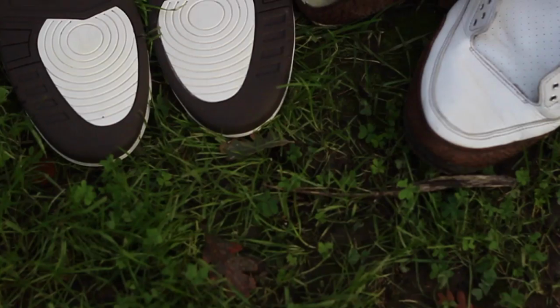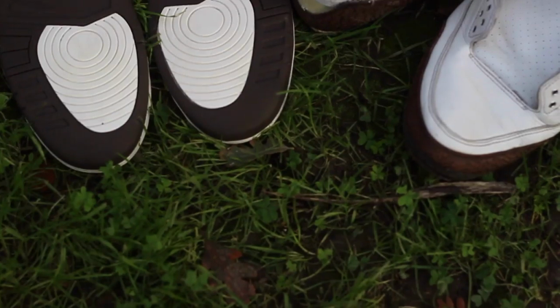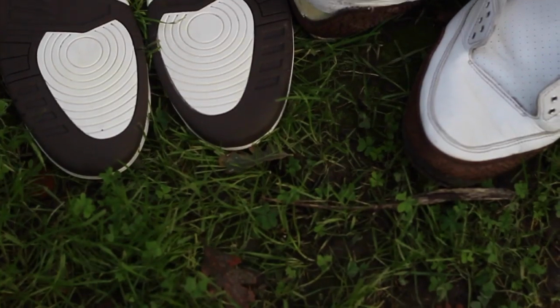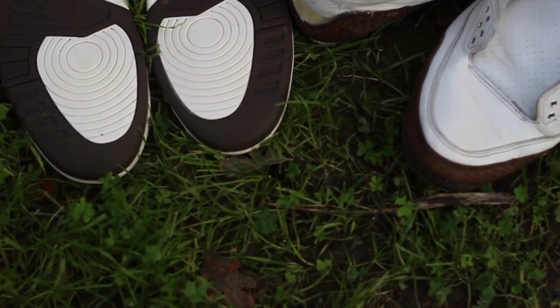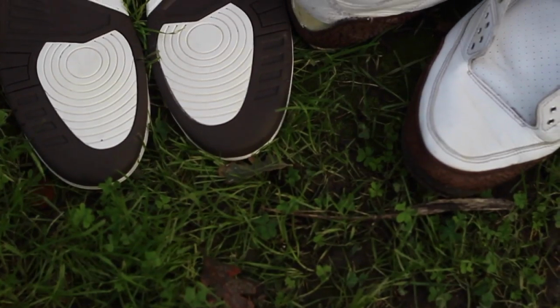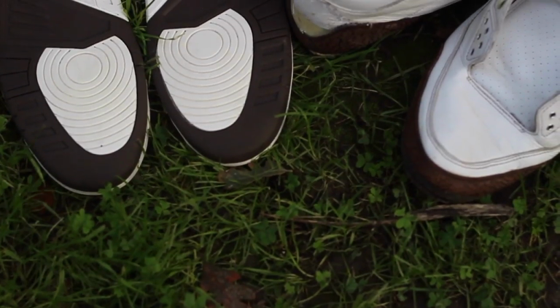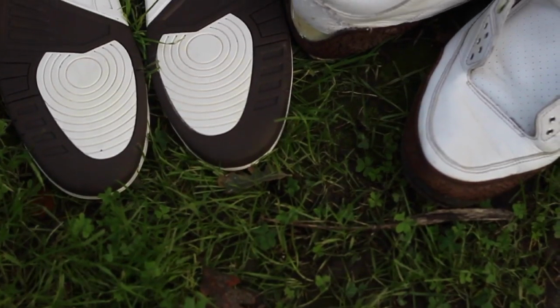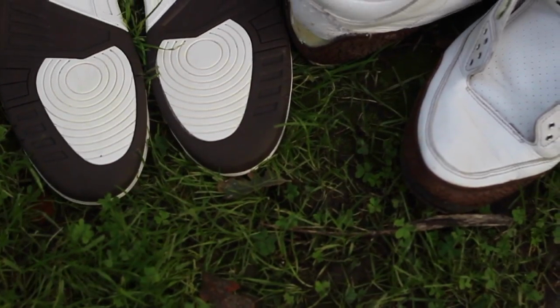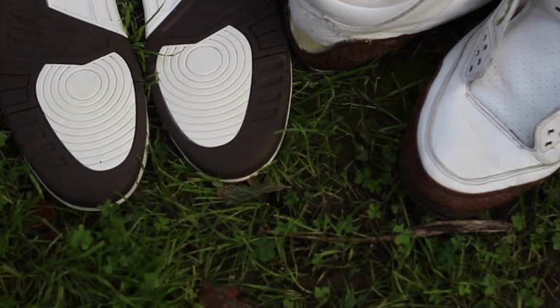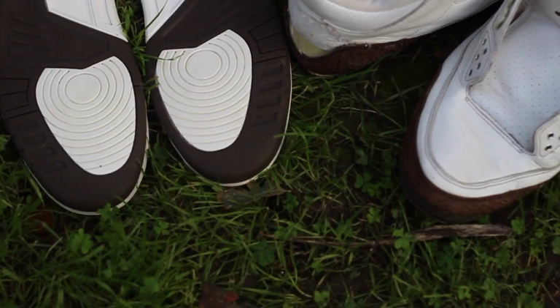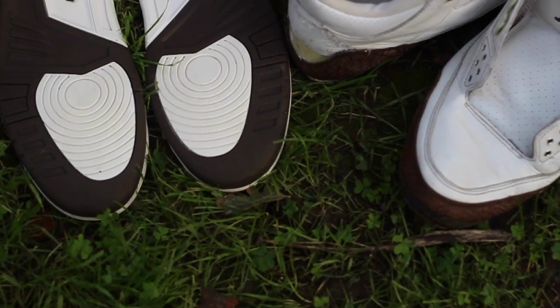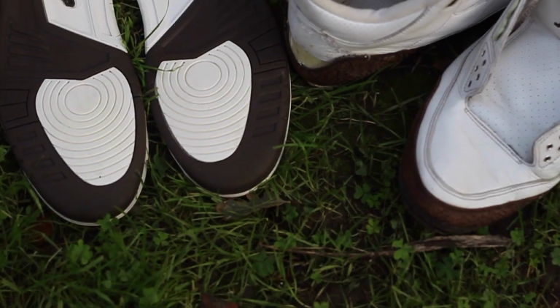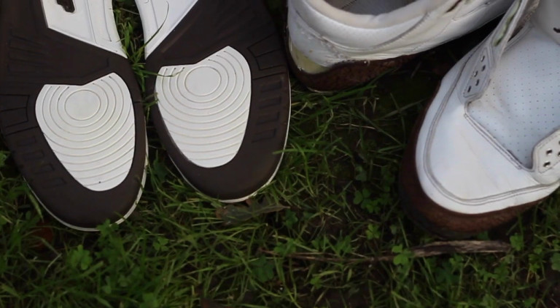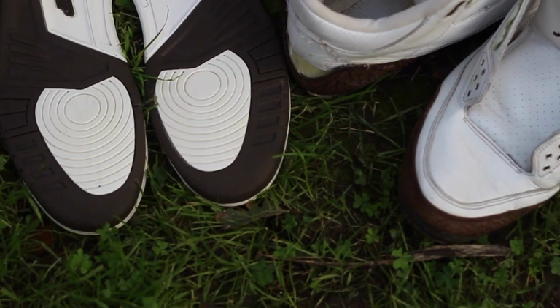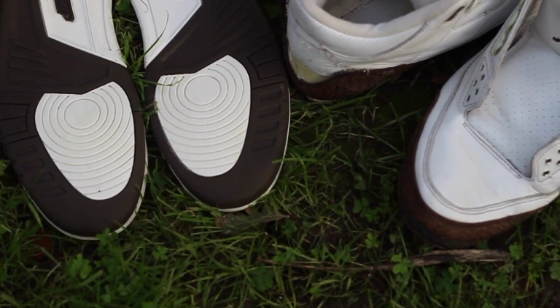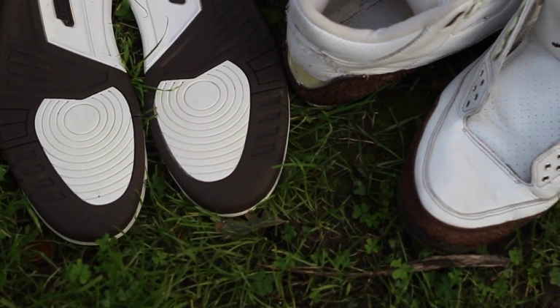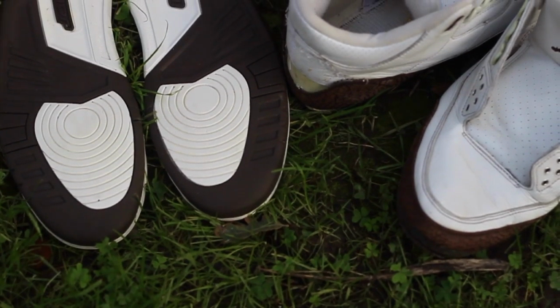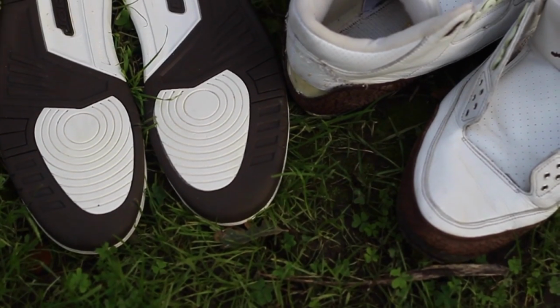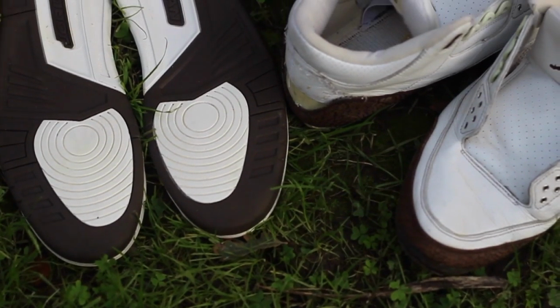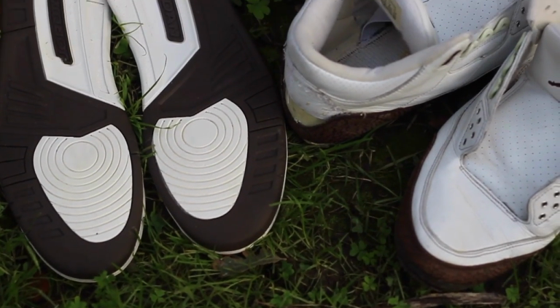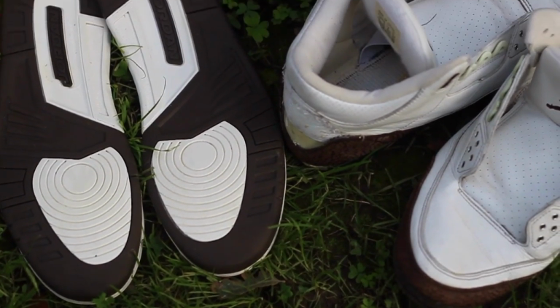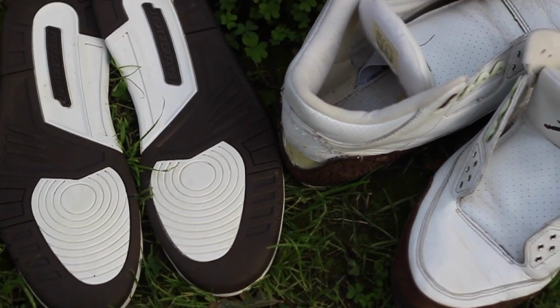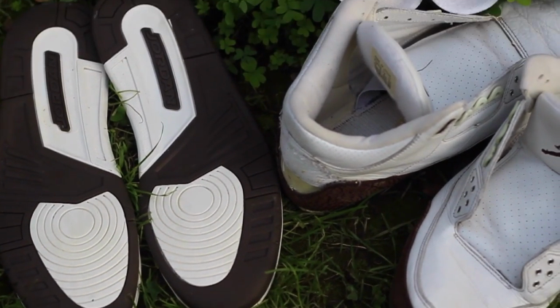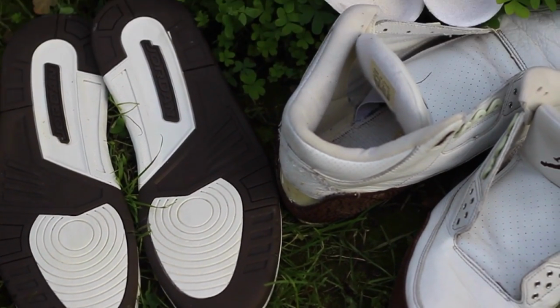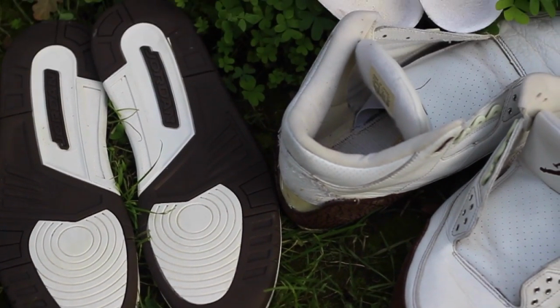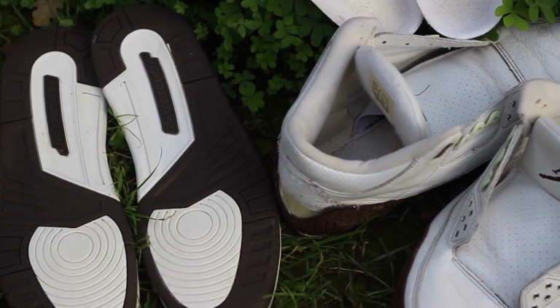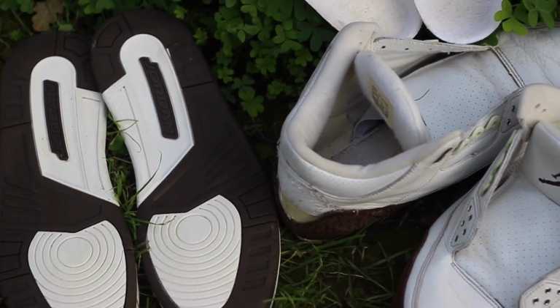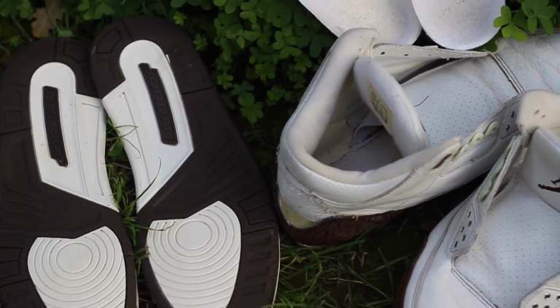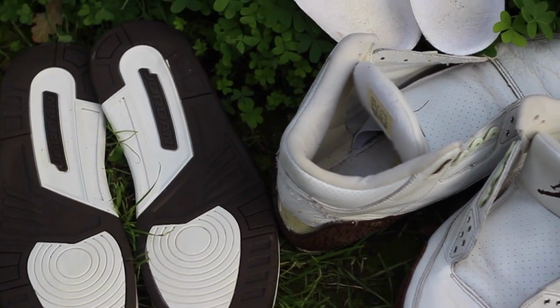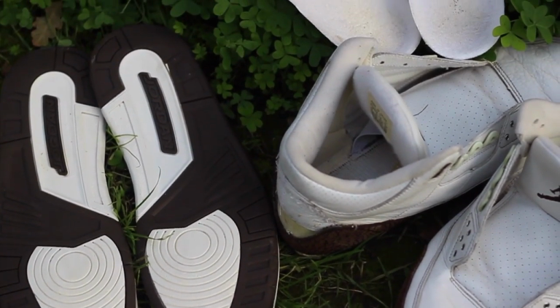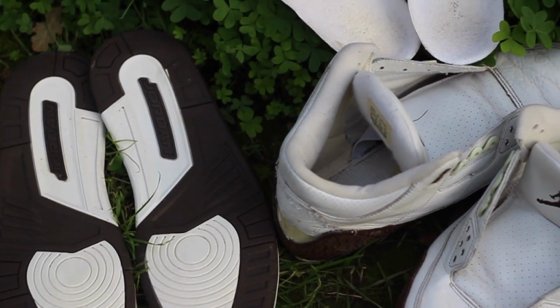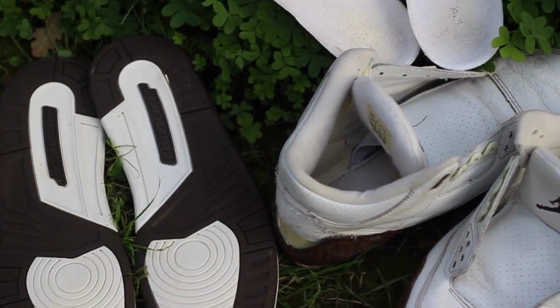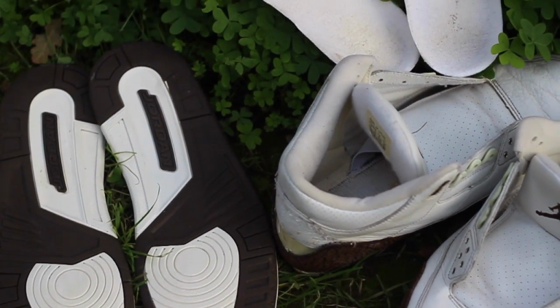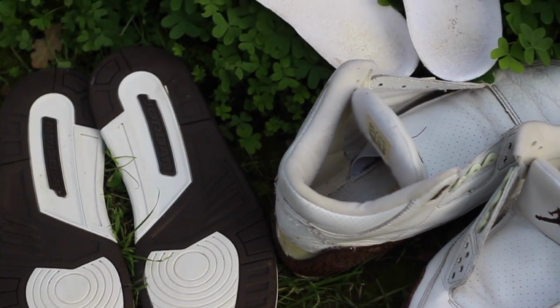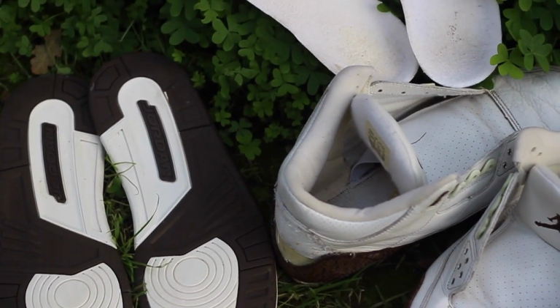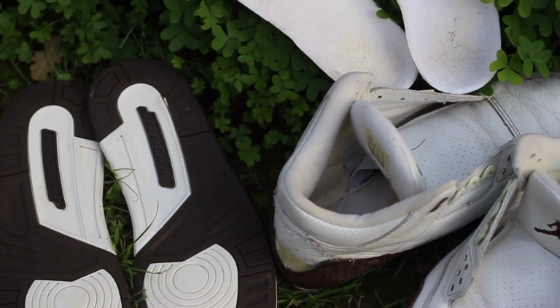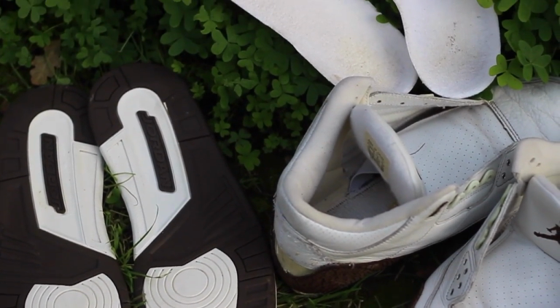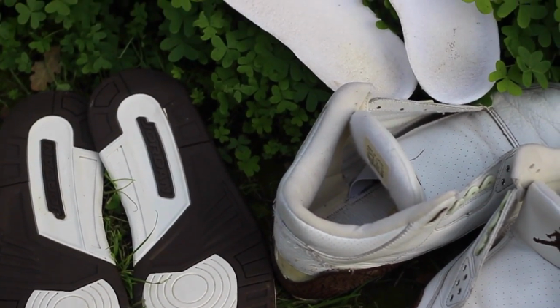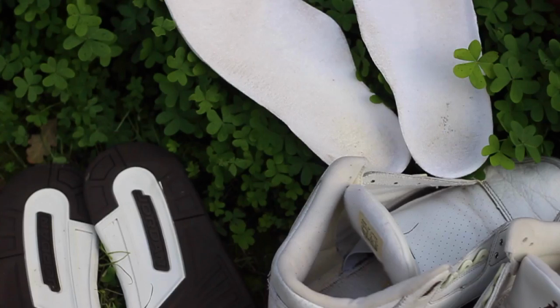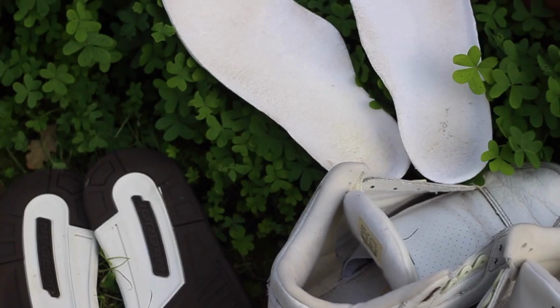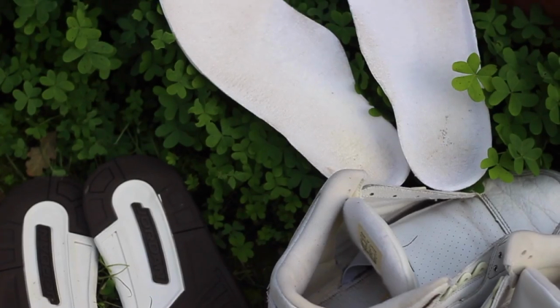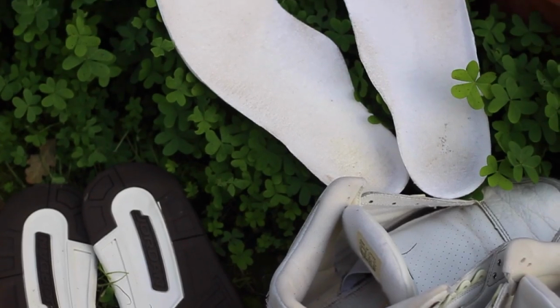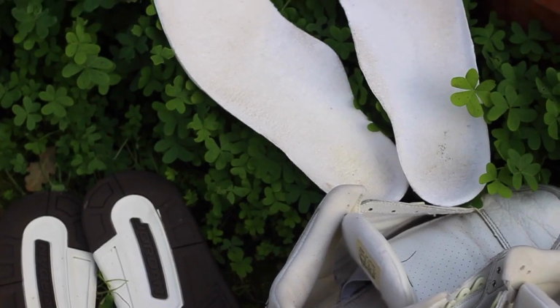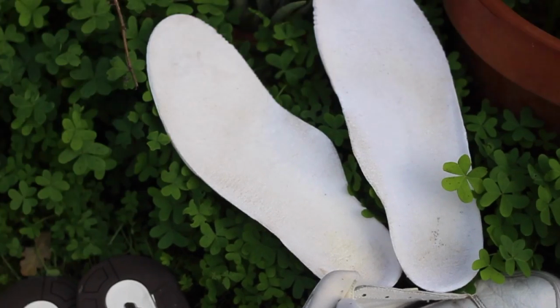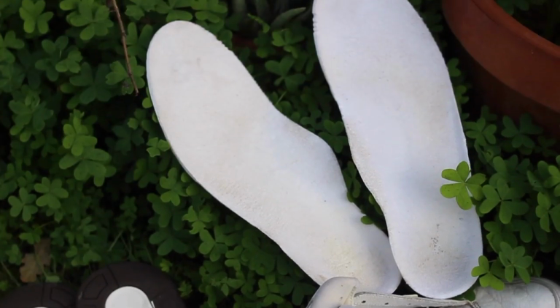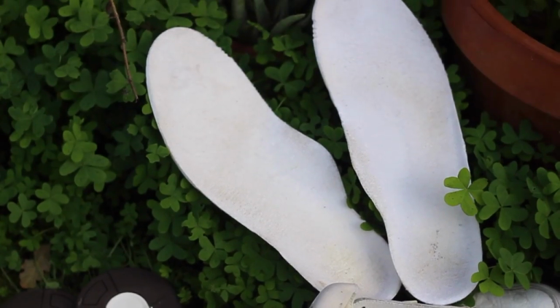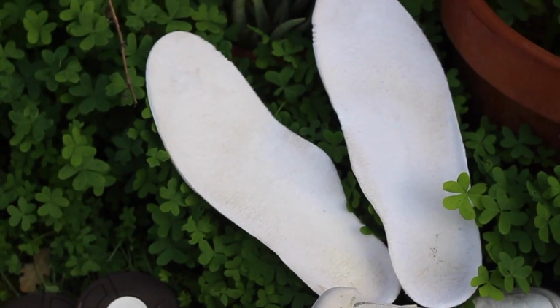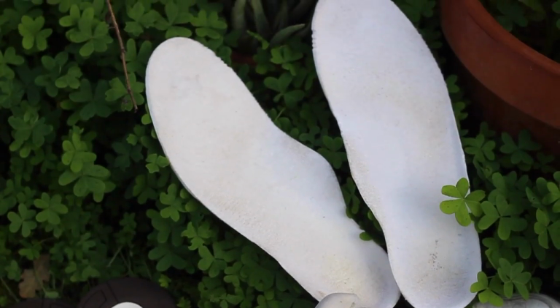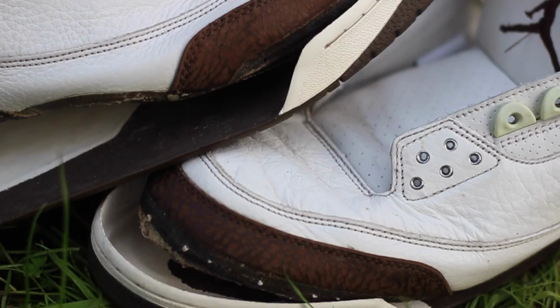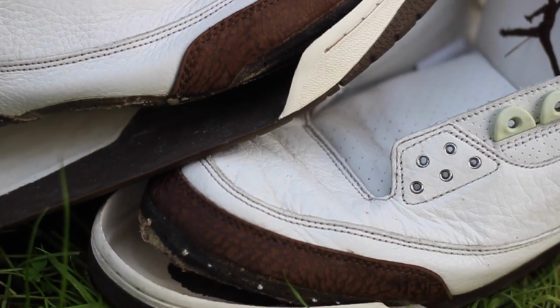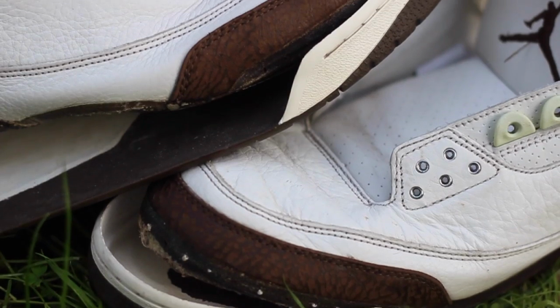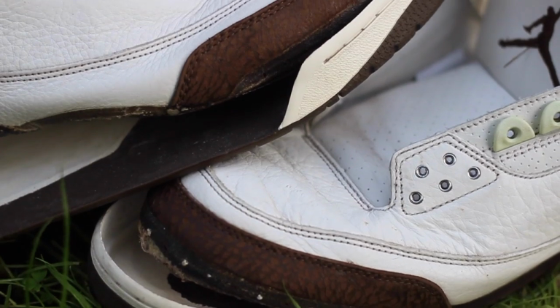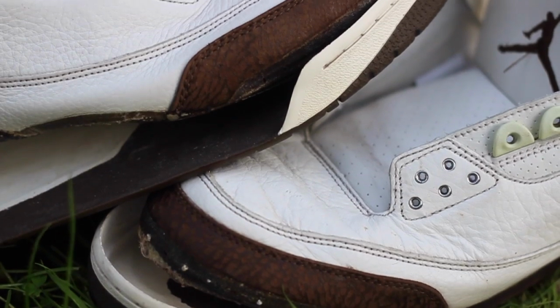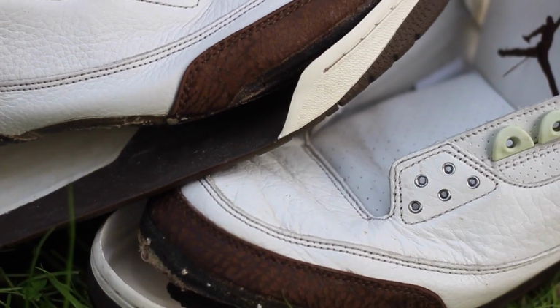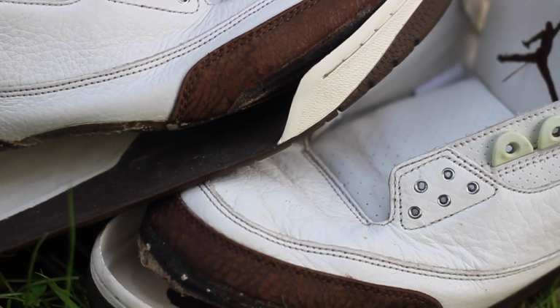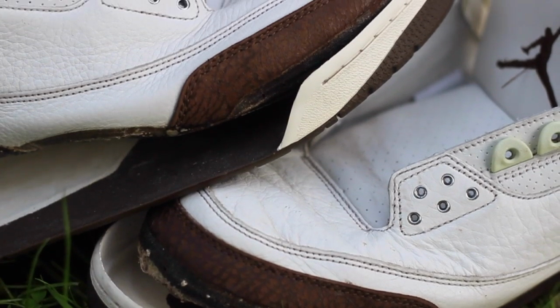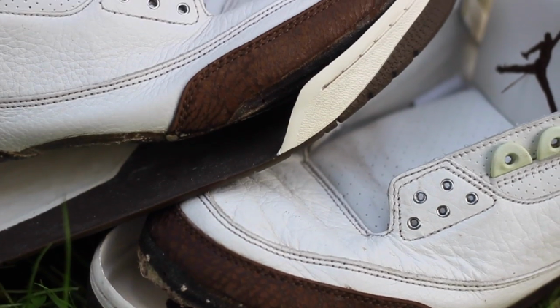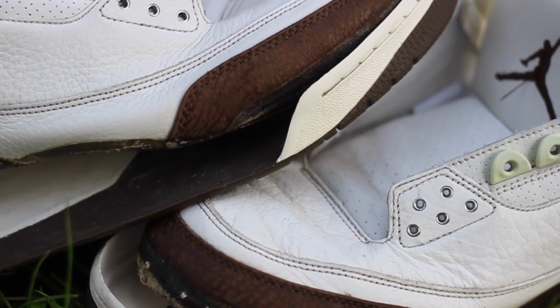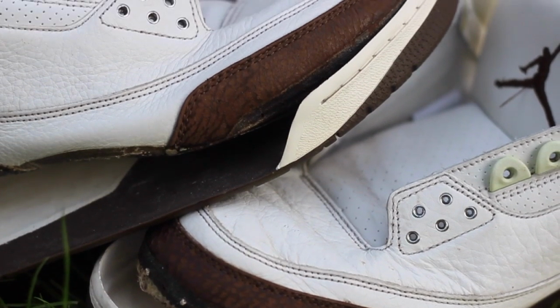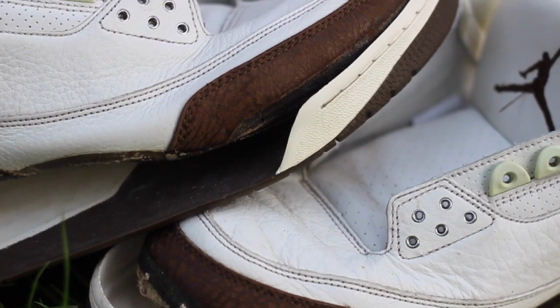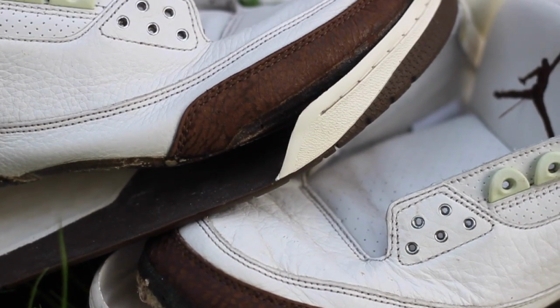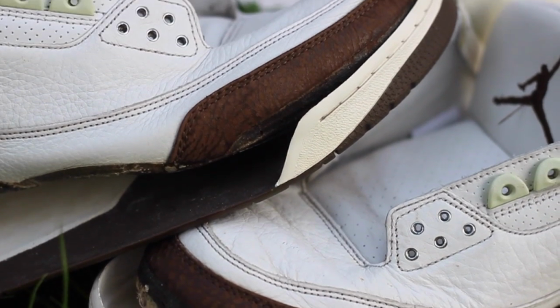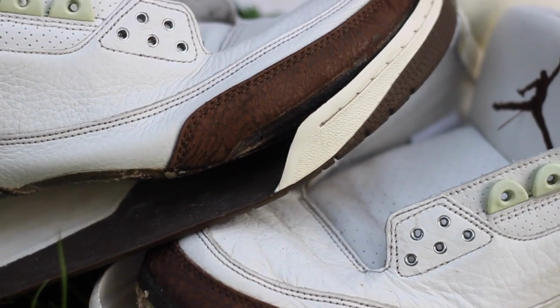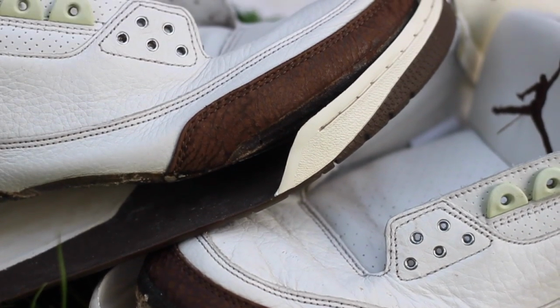So this is what they look like — deoxidized on the rubber sole, the toe gap whitened, and also the inner lining and the tongue, as well as the insole whitened.